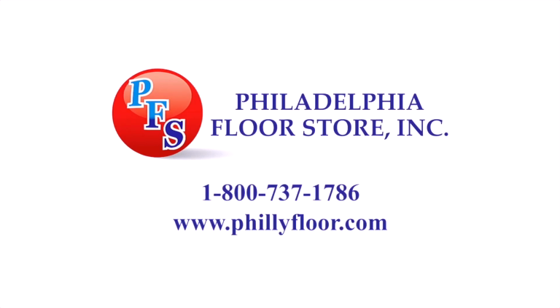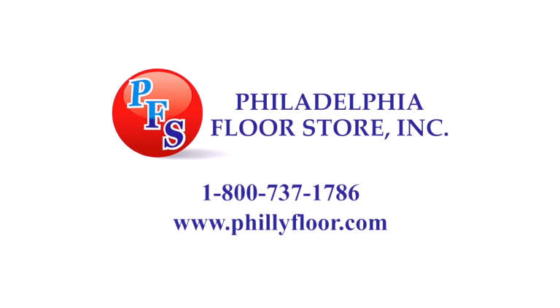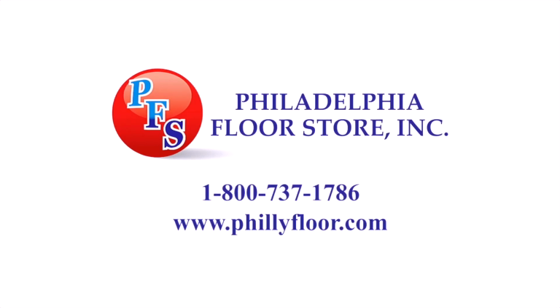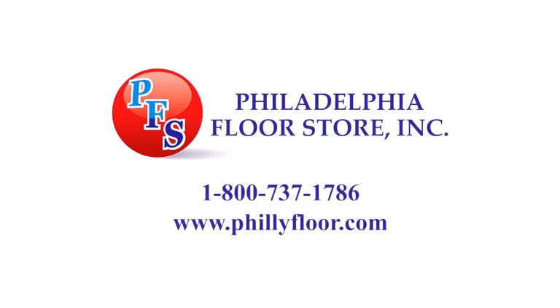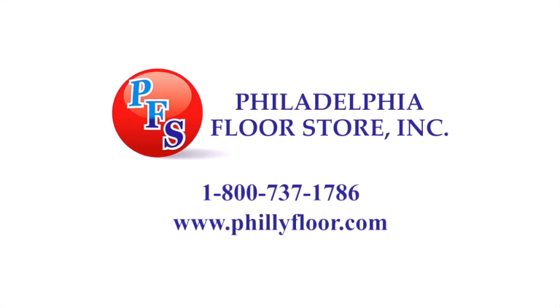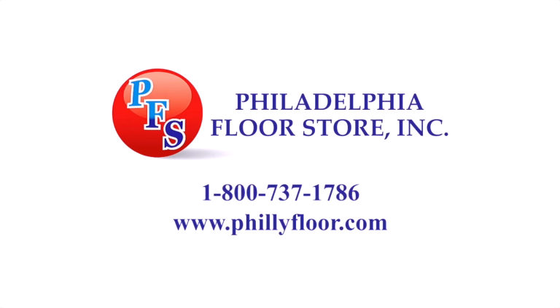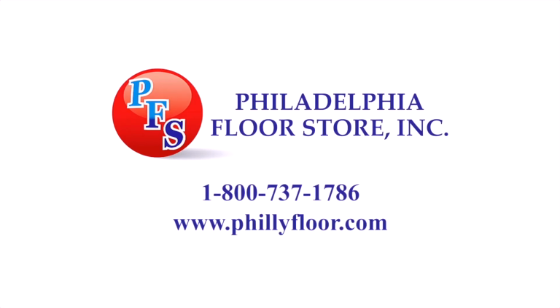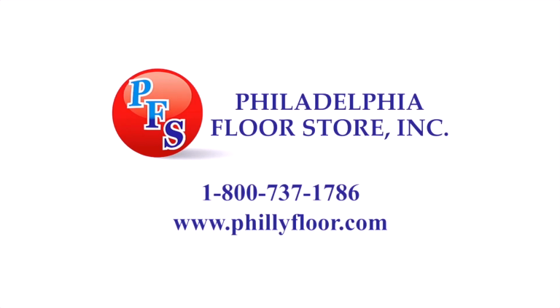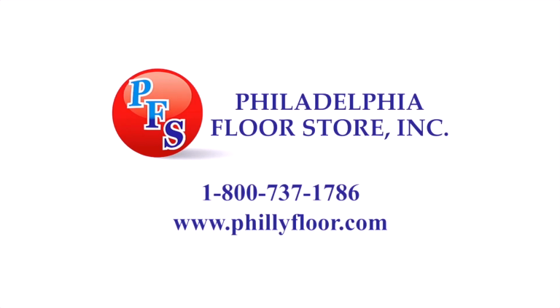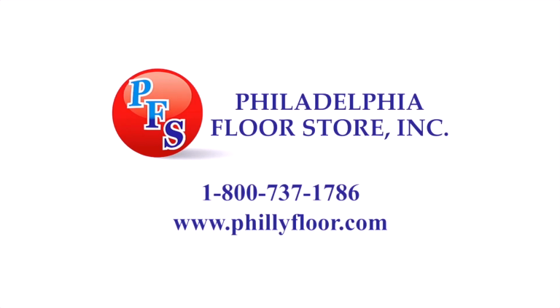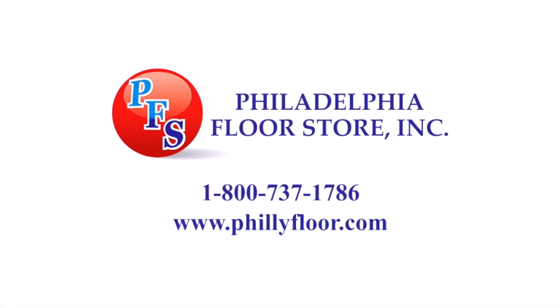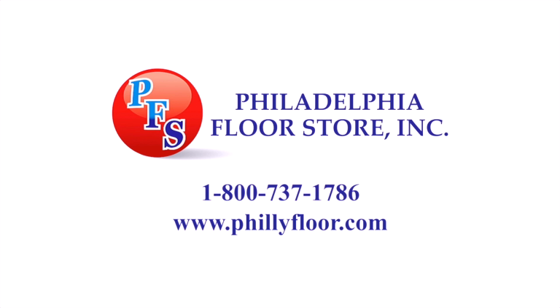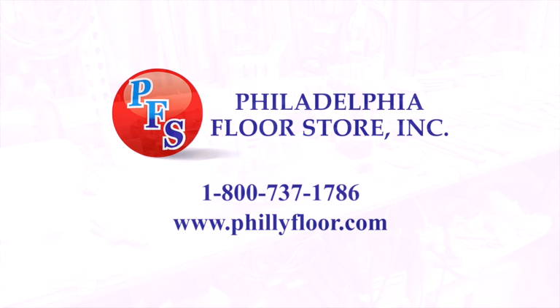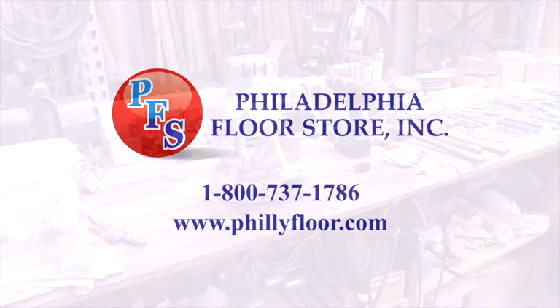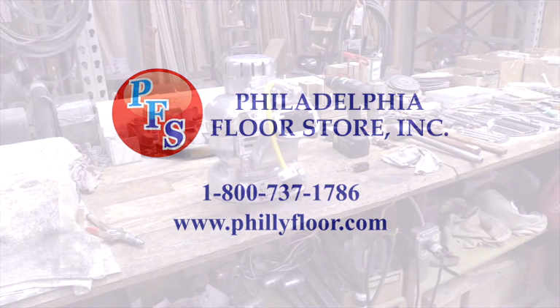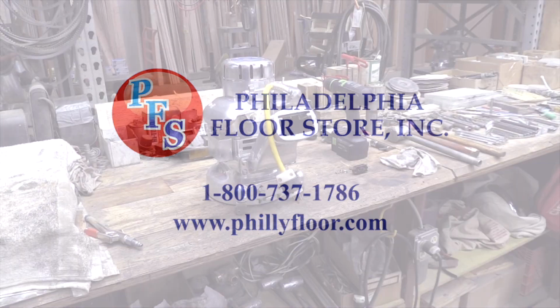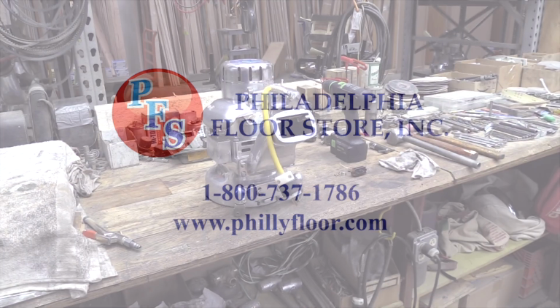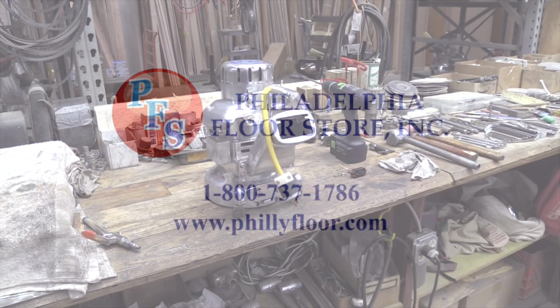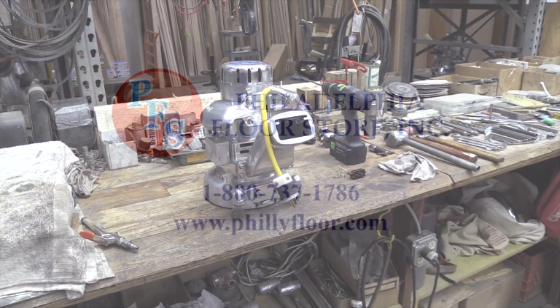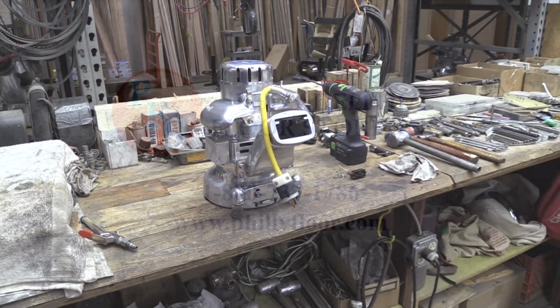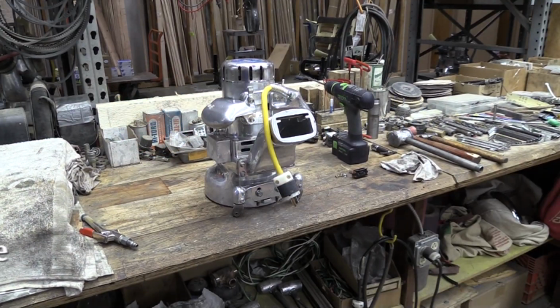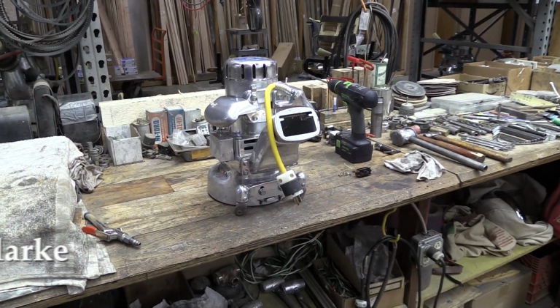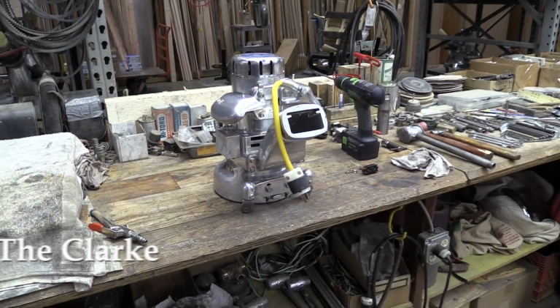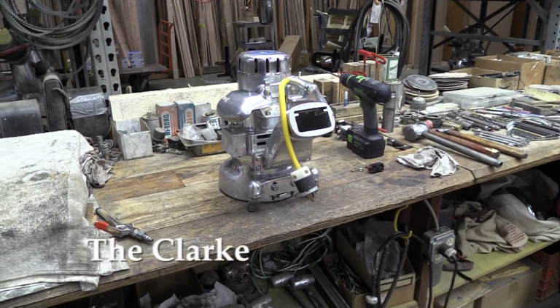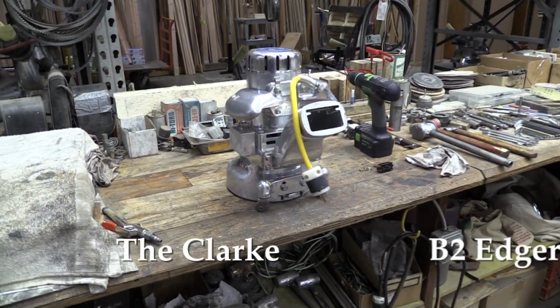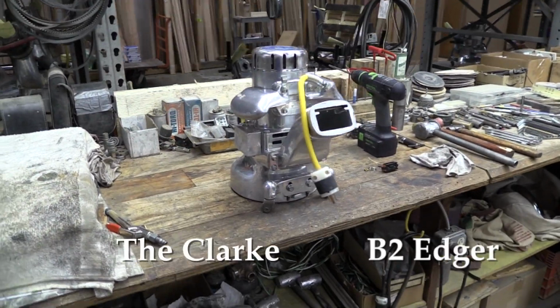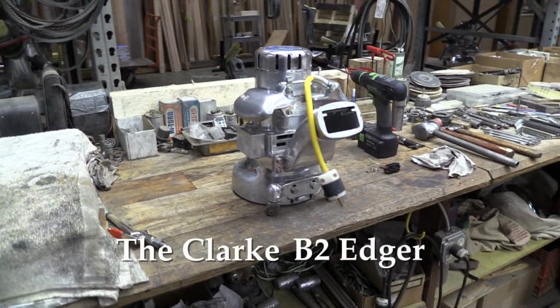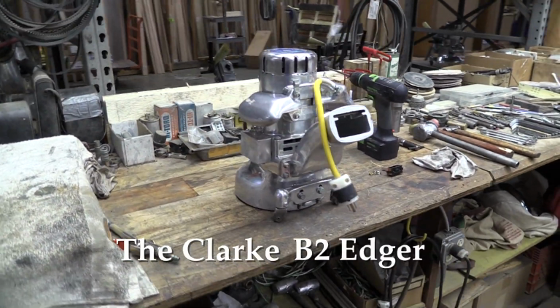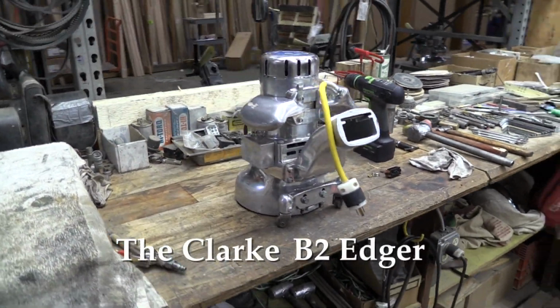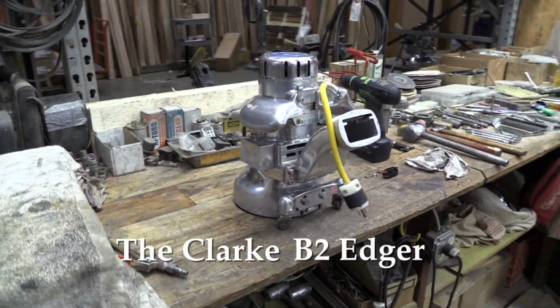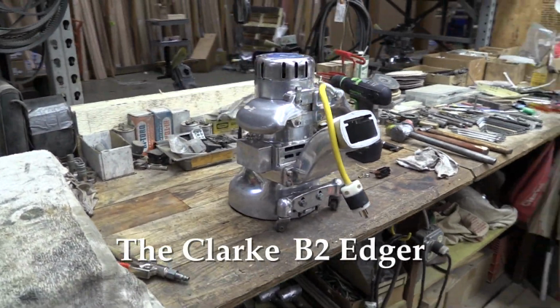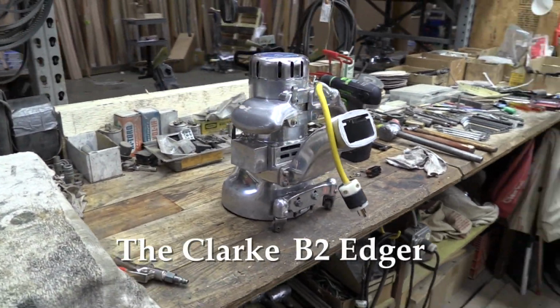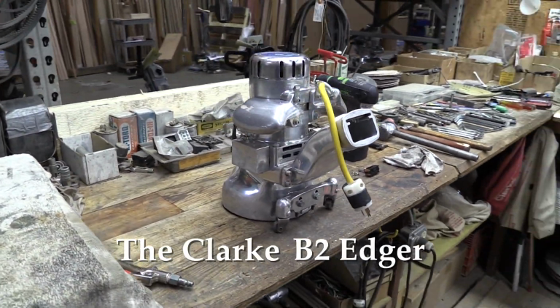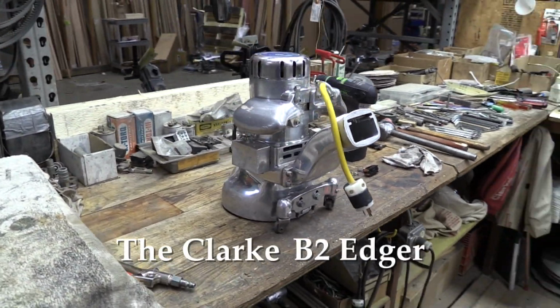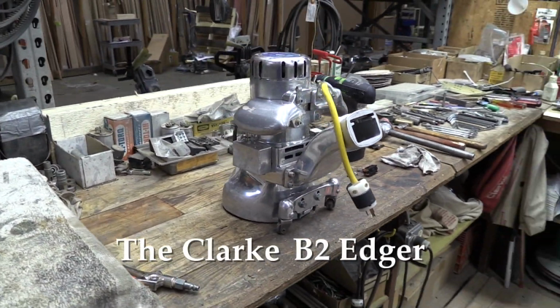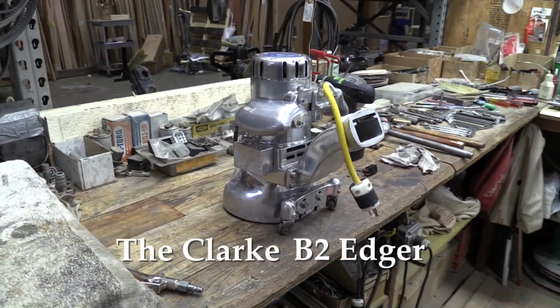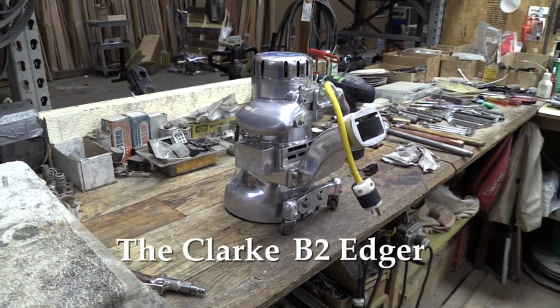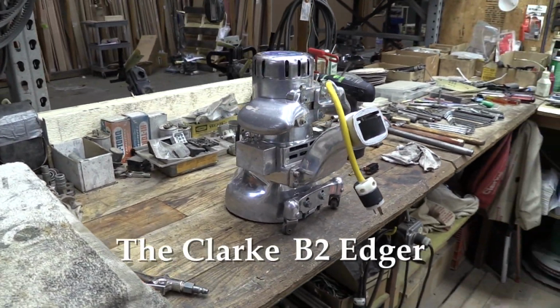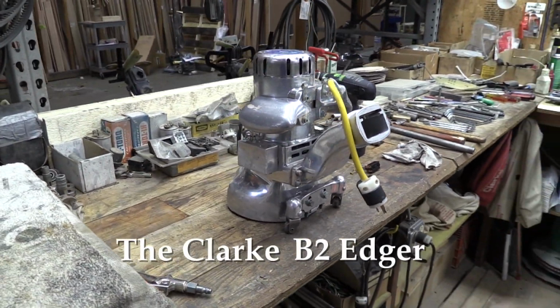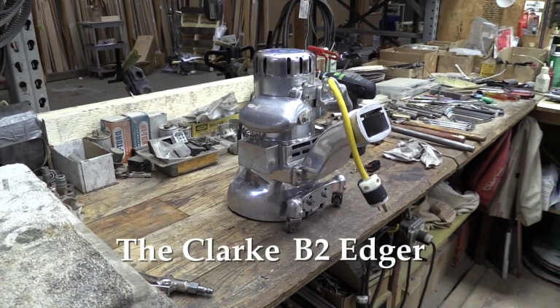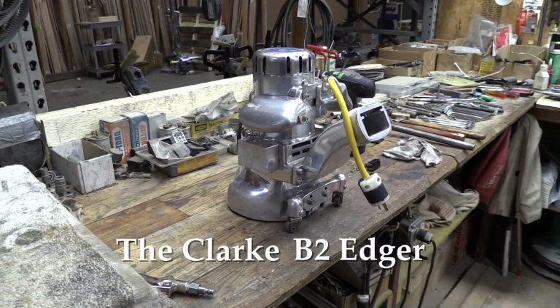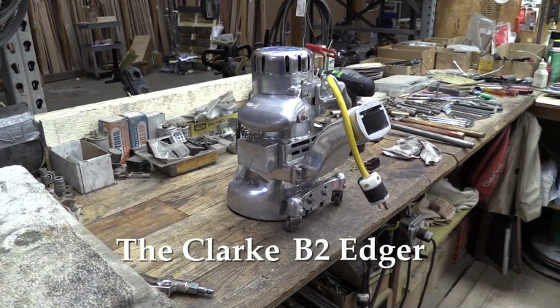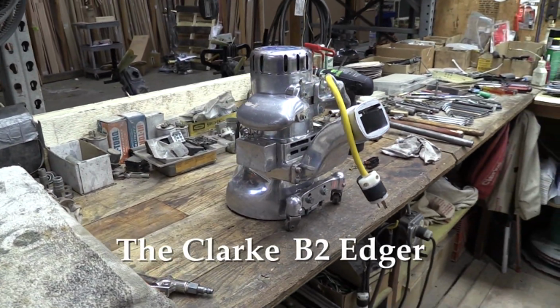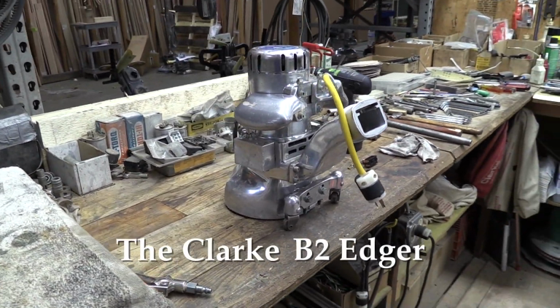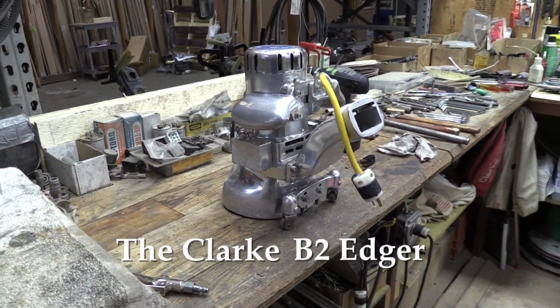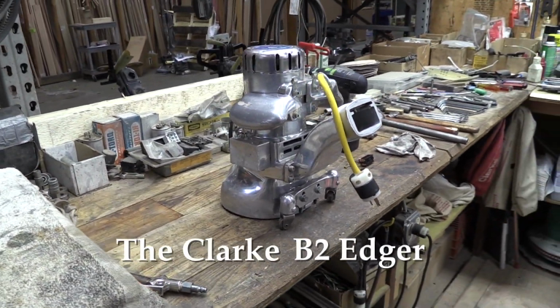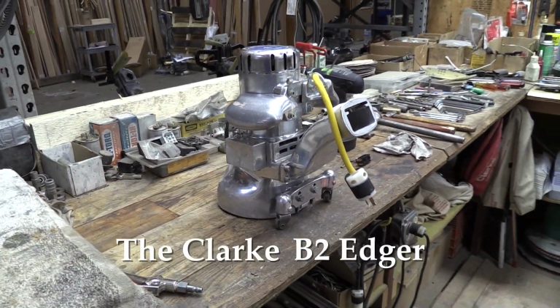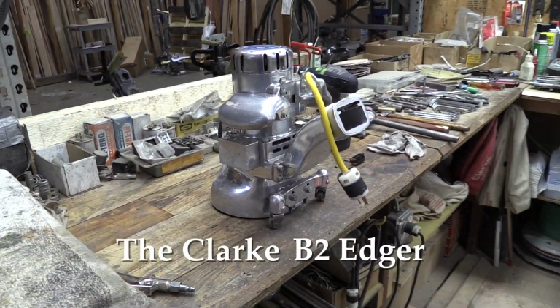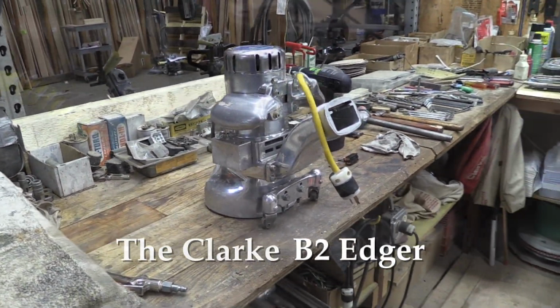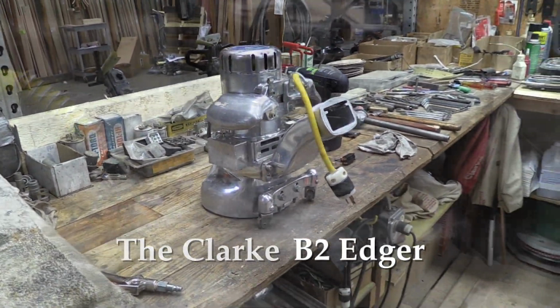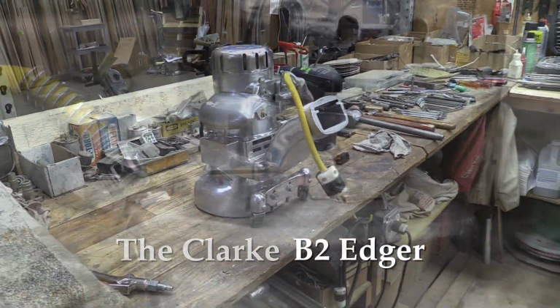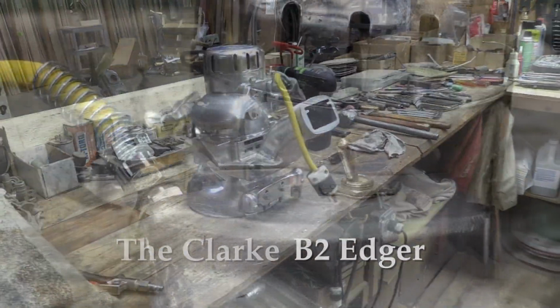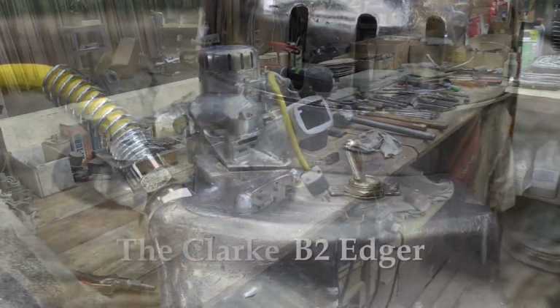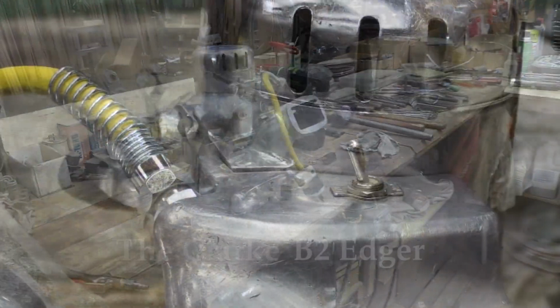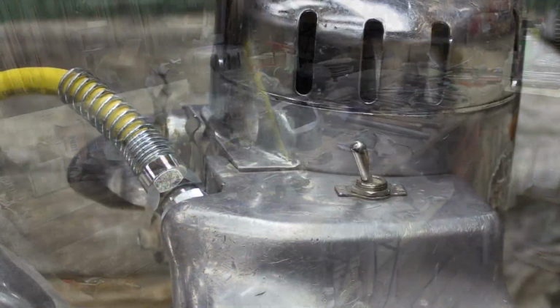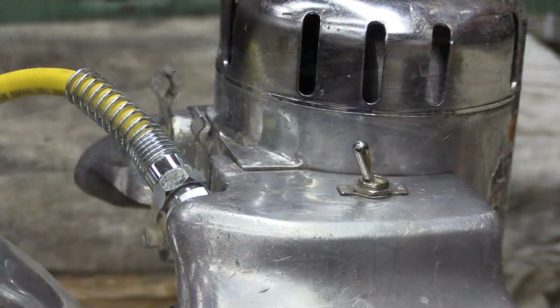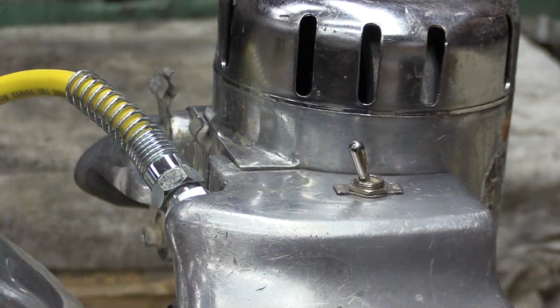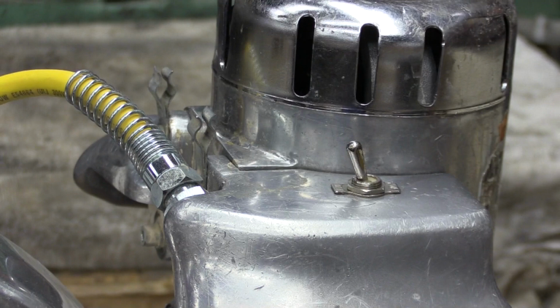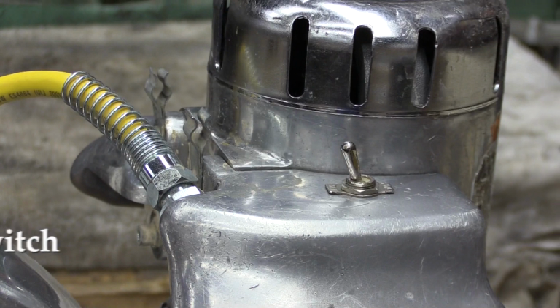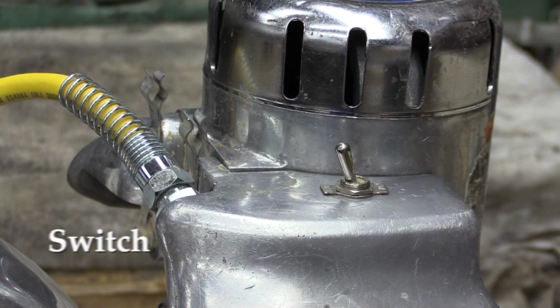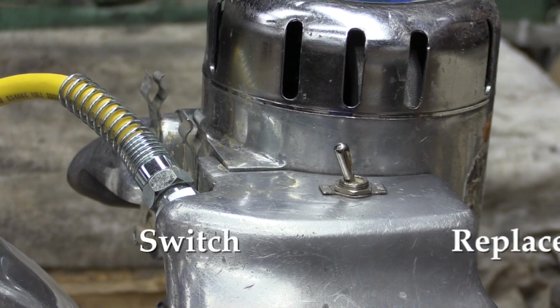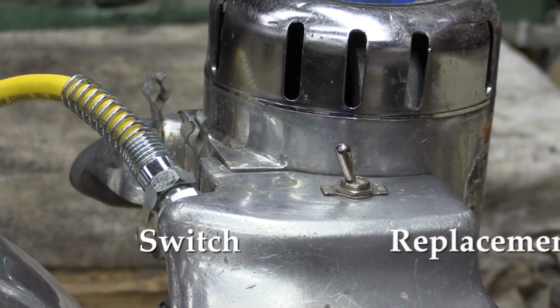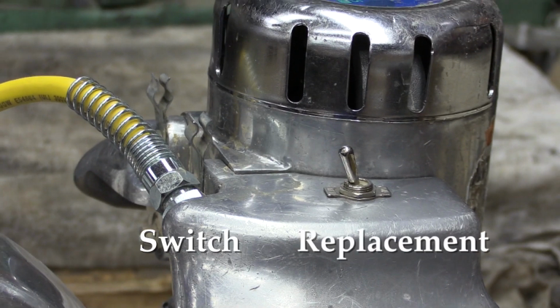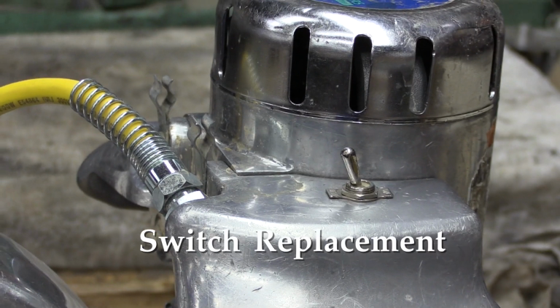Hi, this is Joe Glavin from Philadelphia Floor. Today we're going to talk about the Clark V2 Edger and how to change the on-off switch.